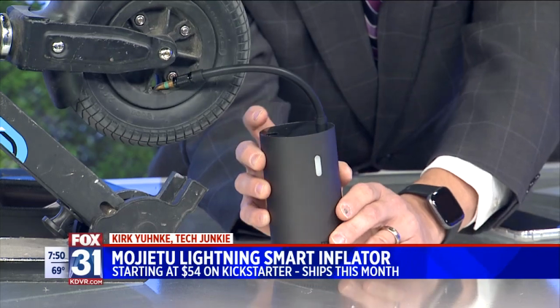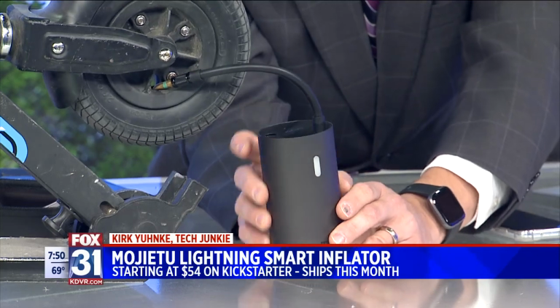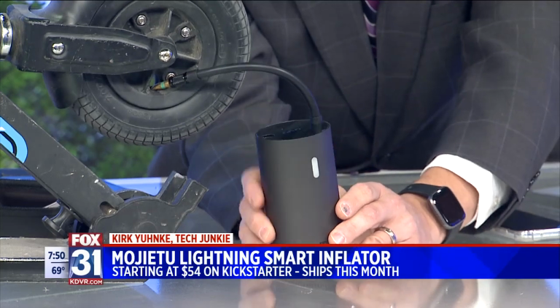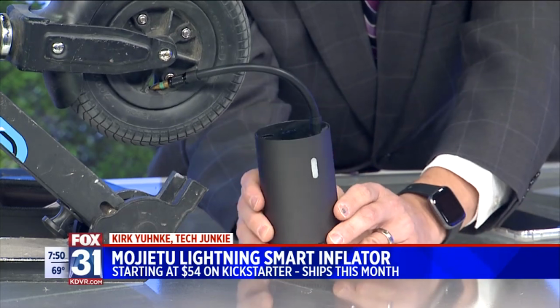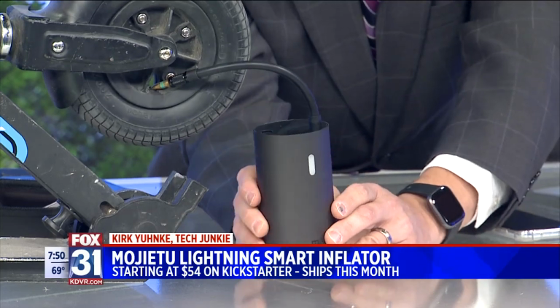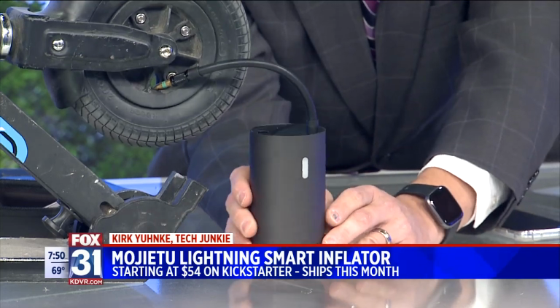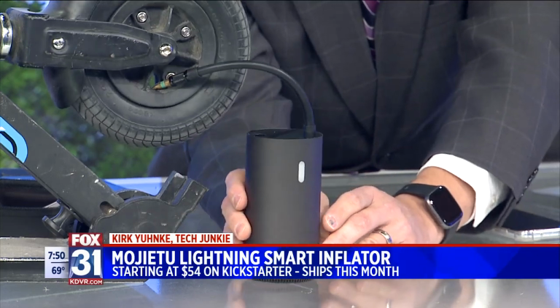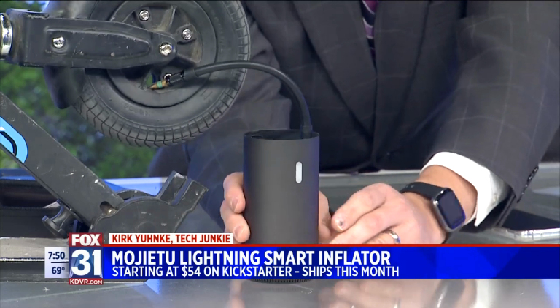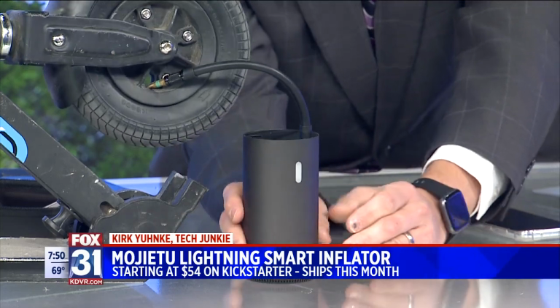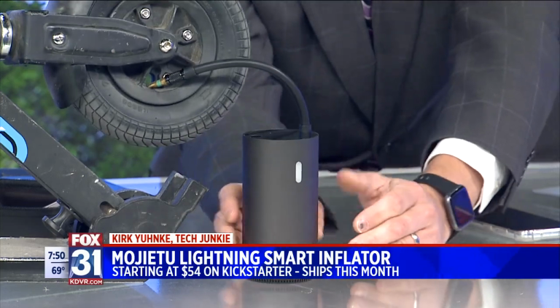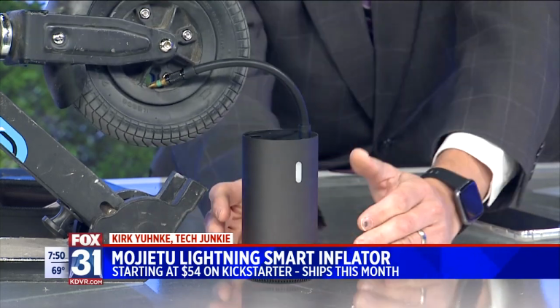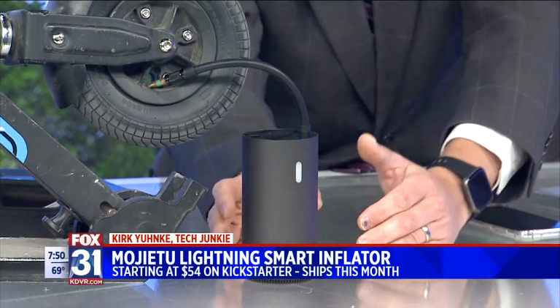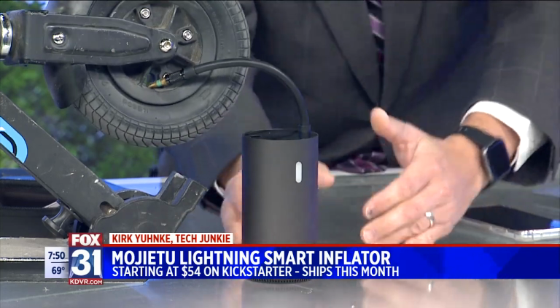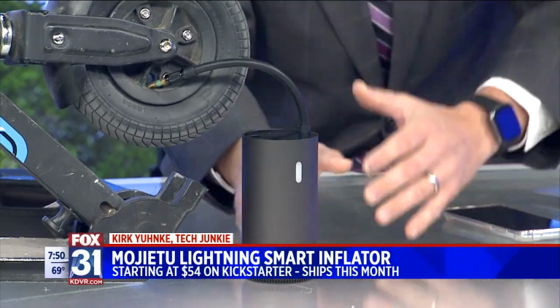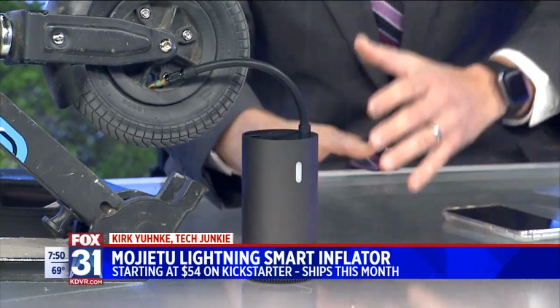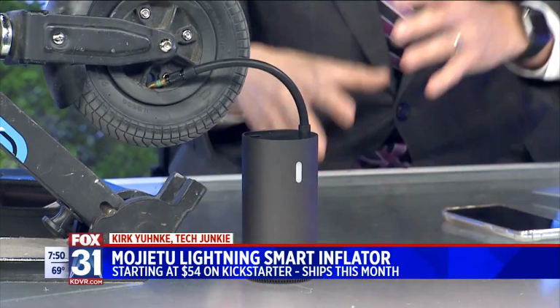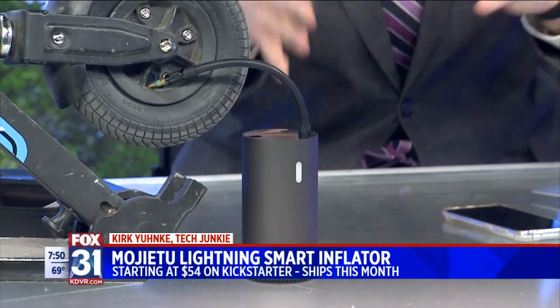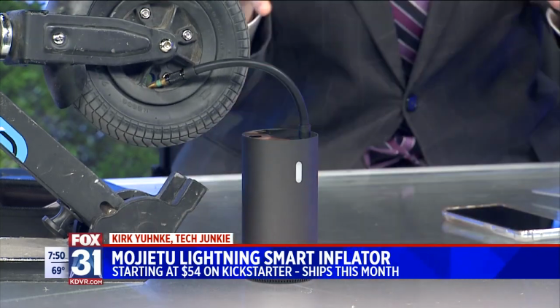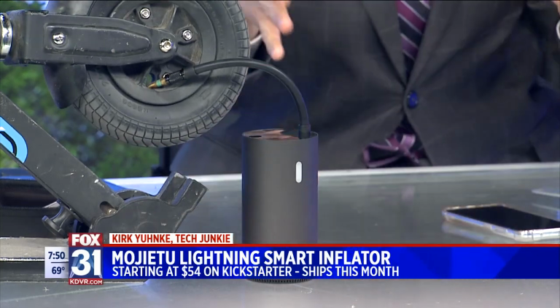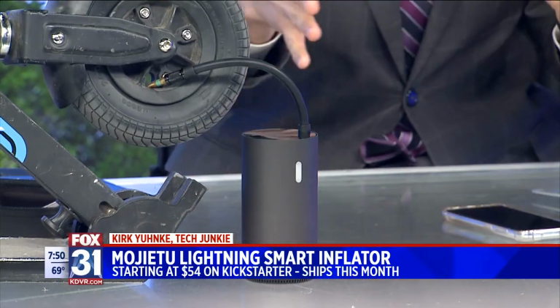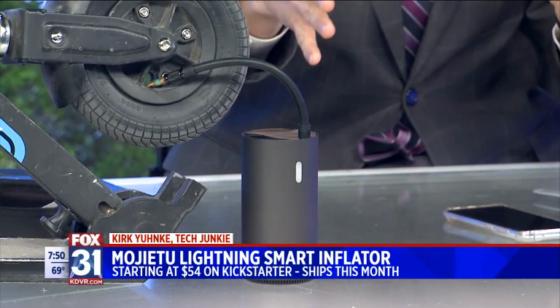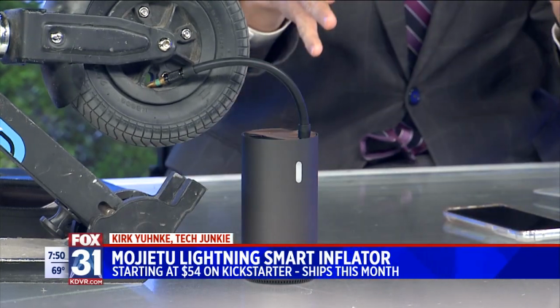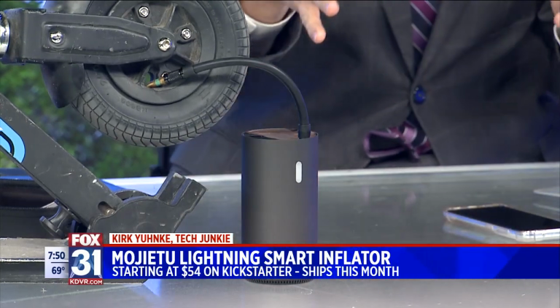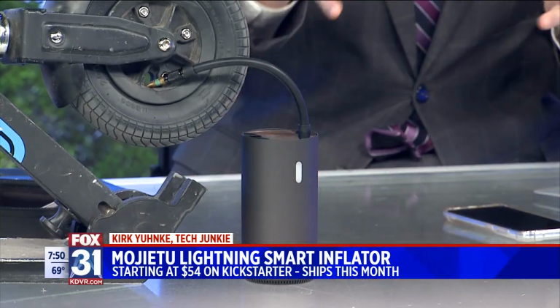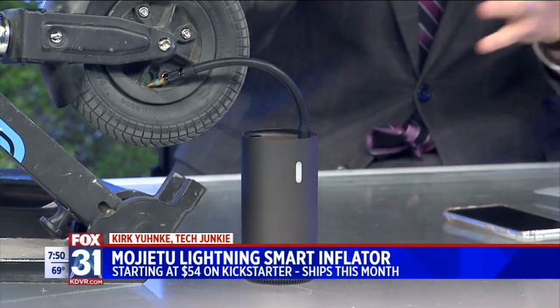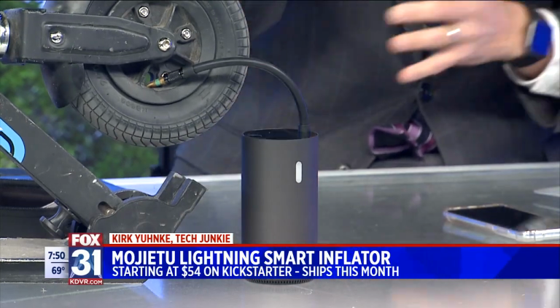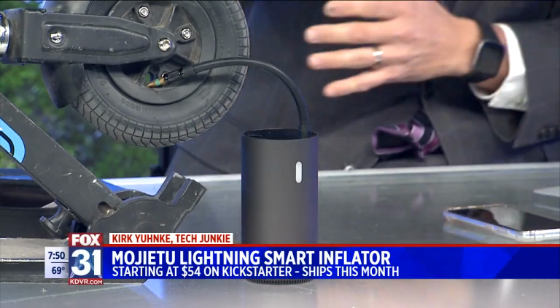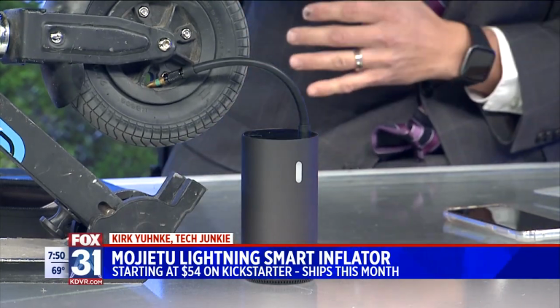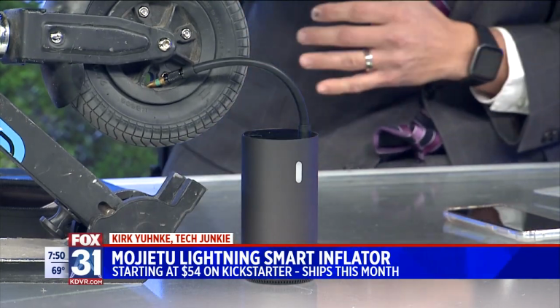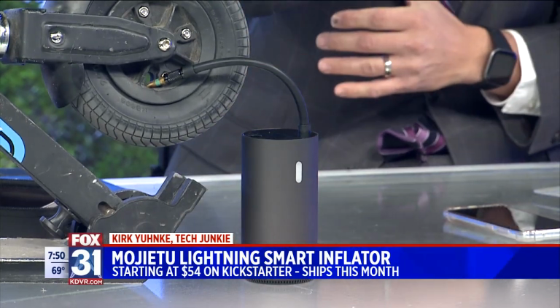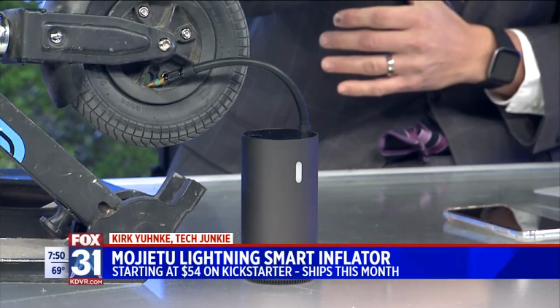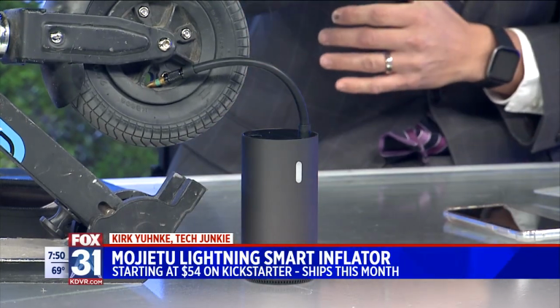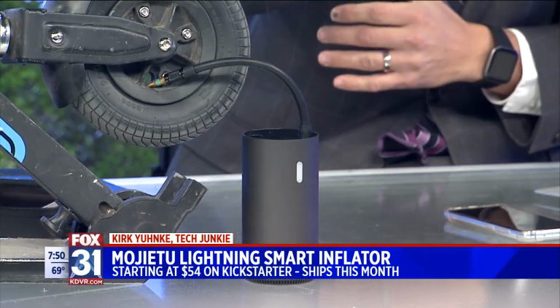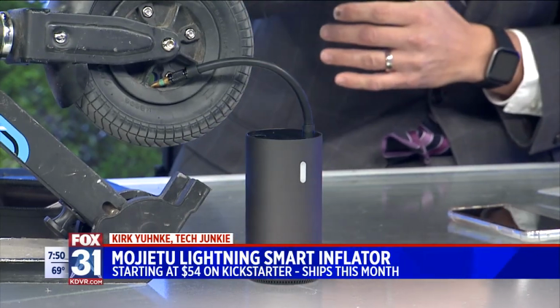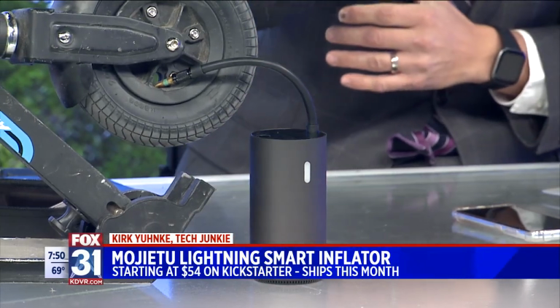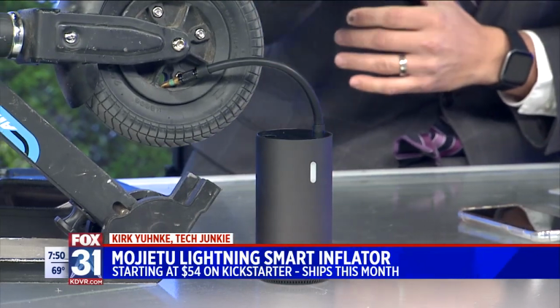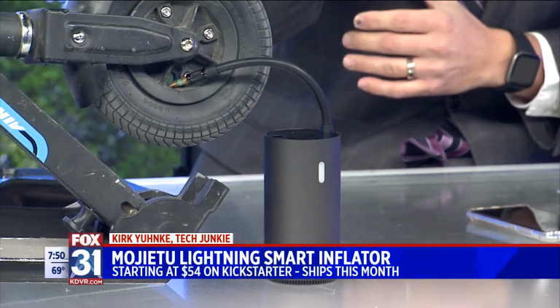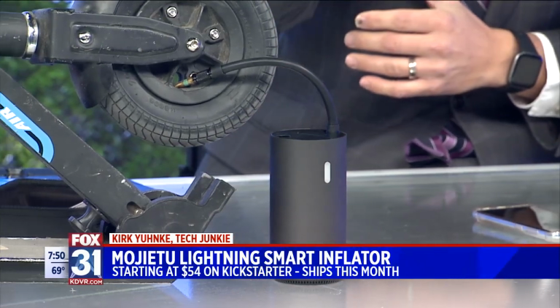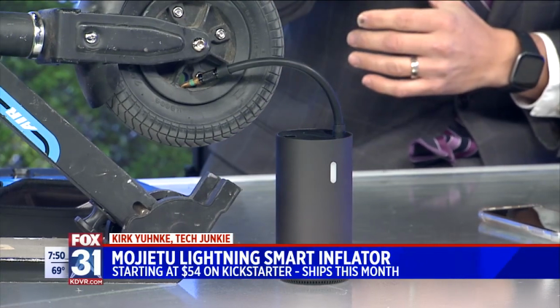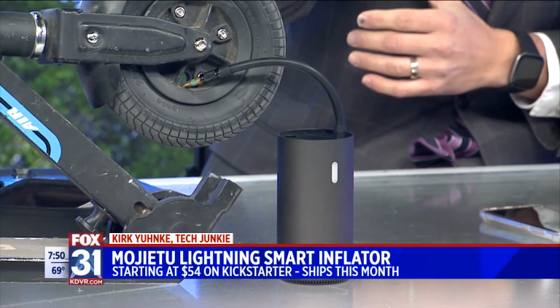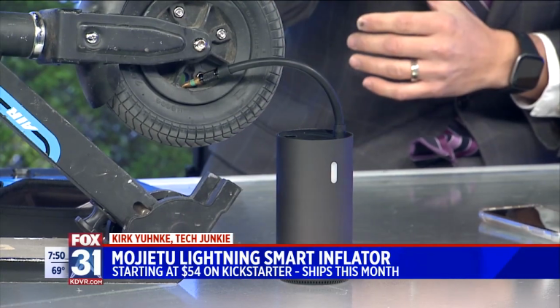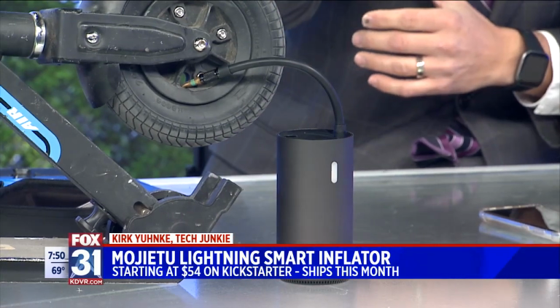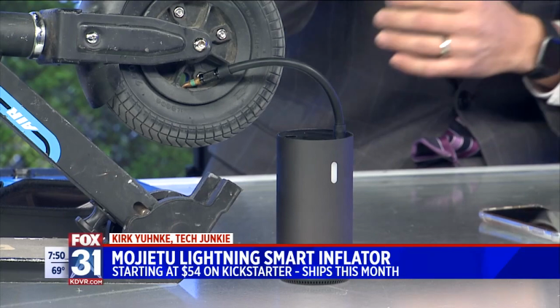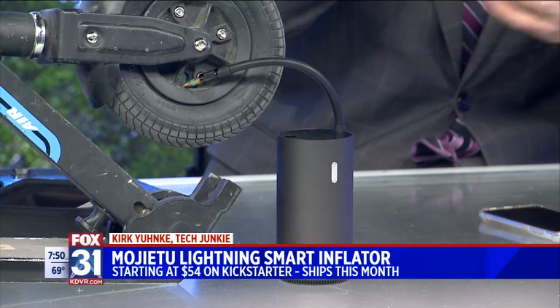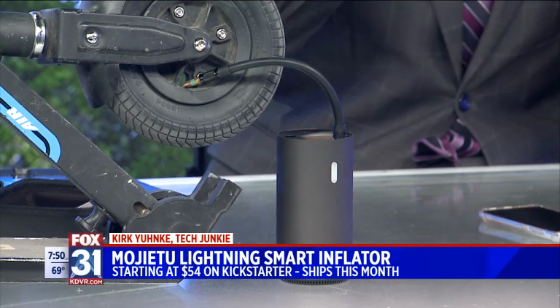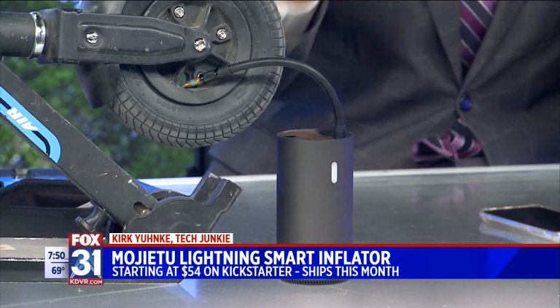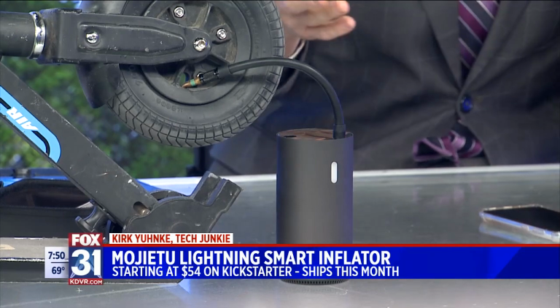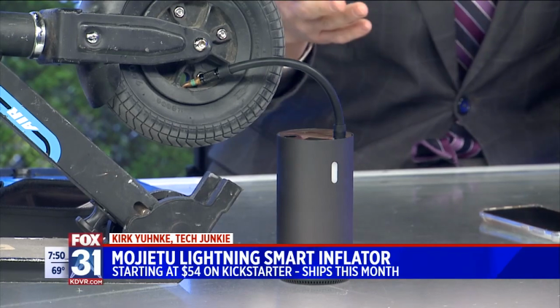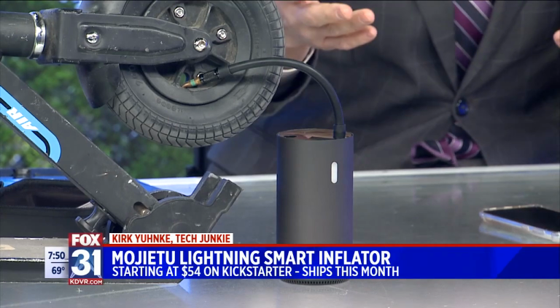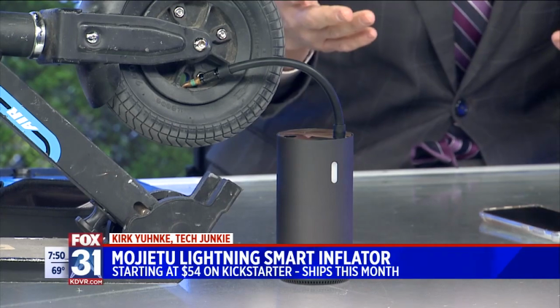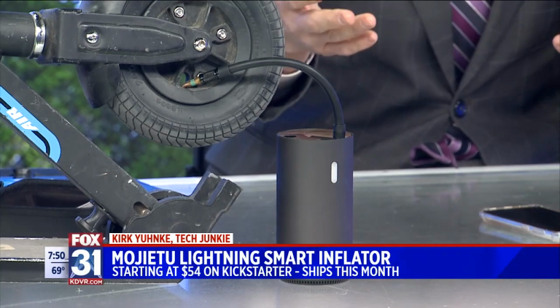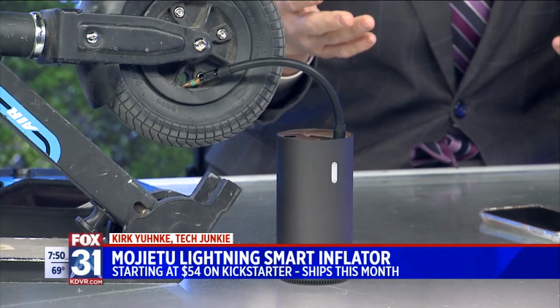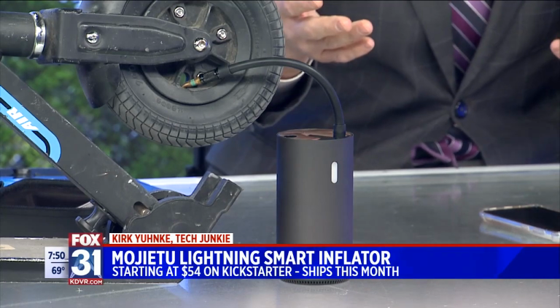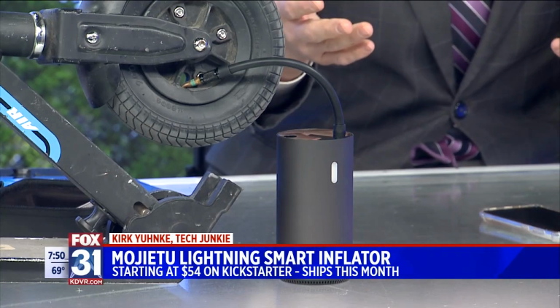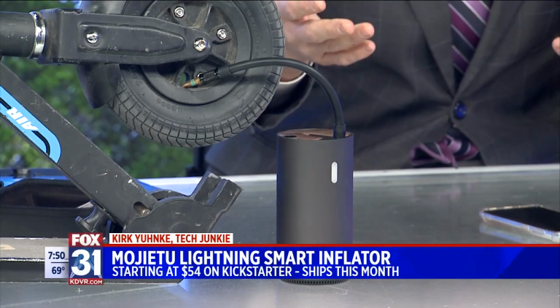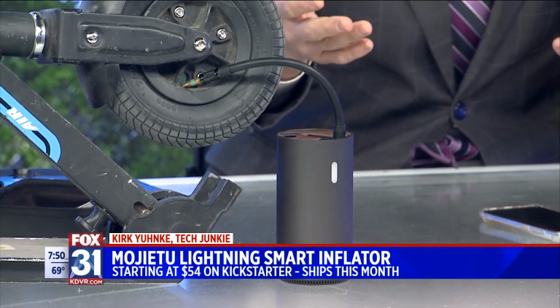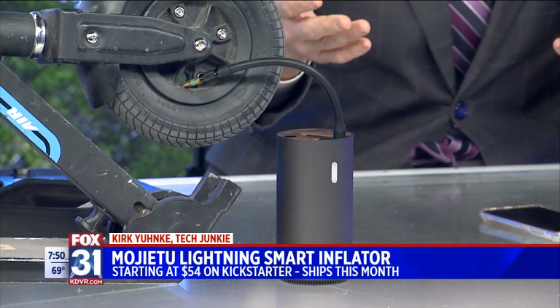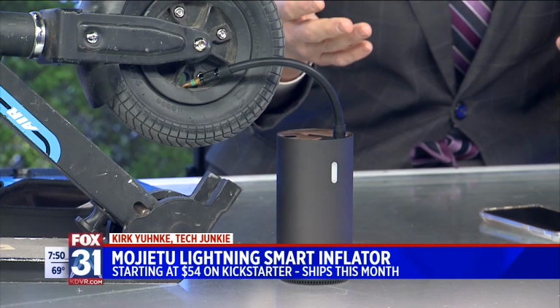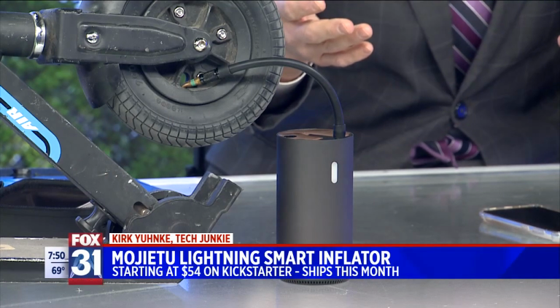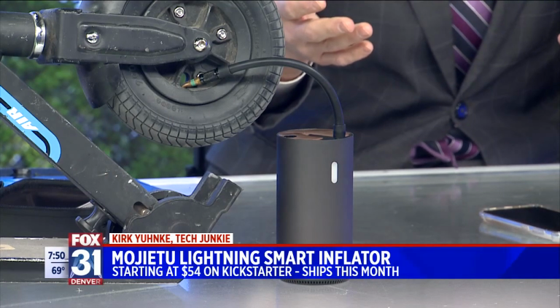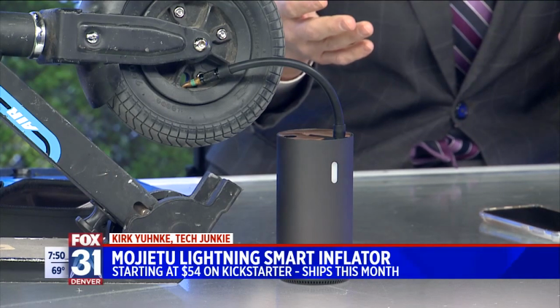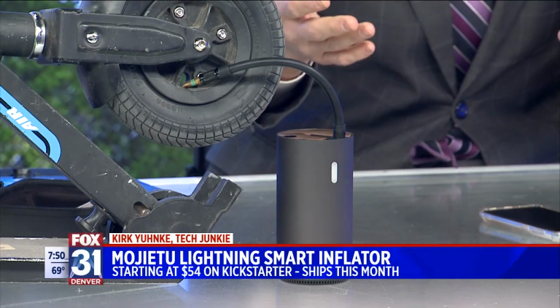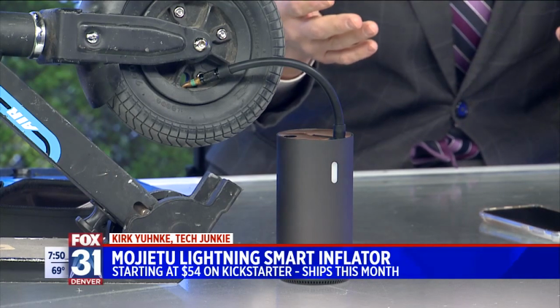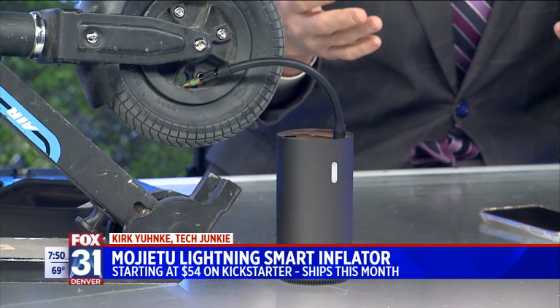Really cool. It's $54. It's on their Indiegogo site right now, but it will ship out this month if you buy it.